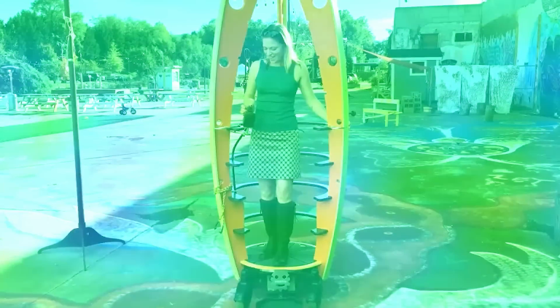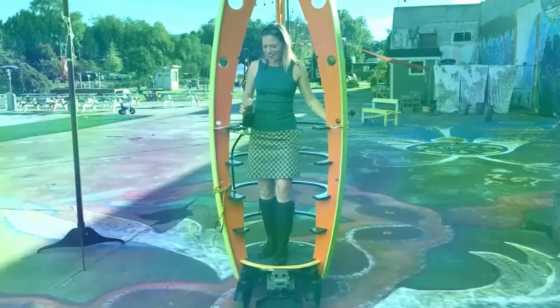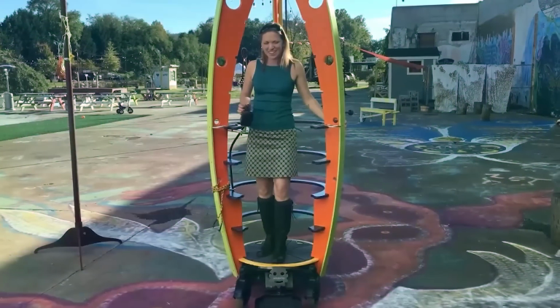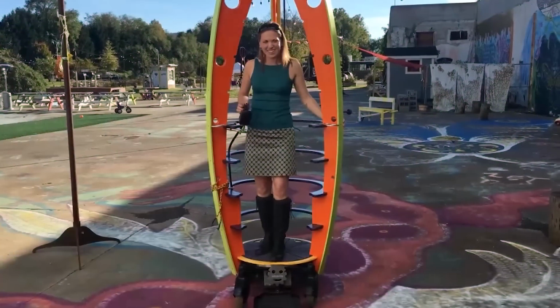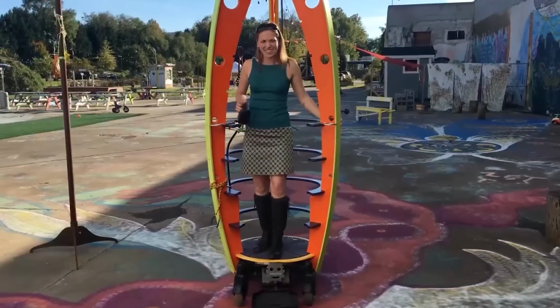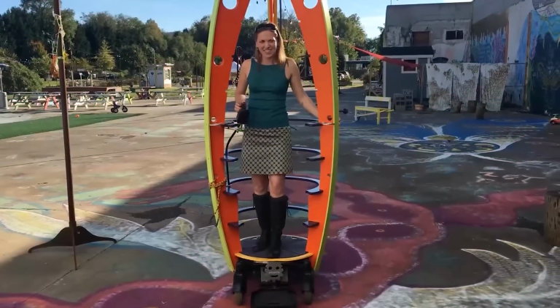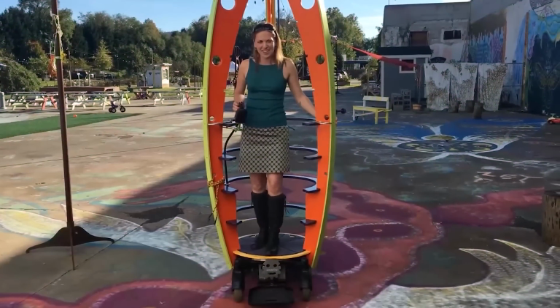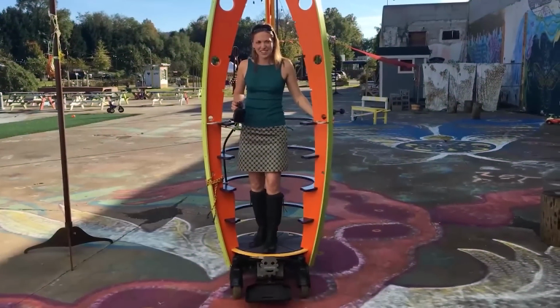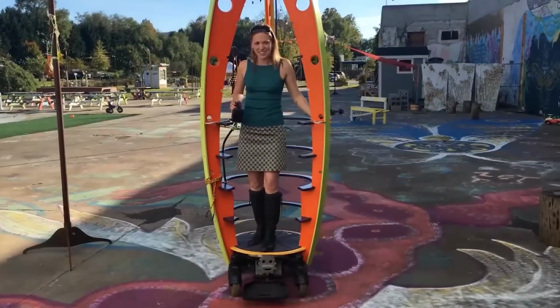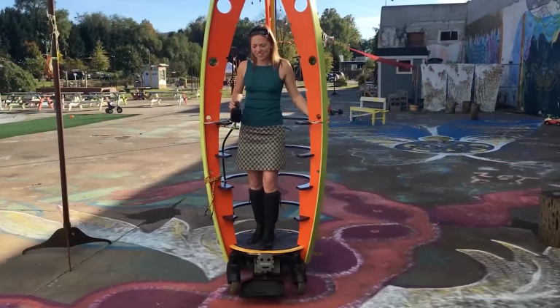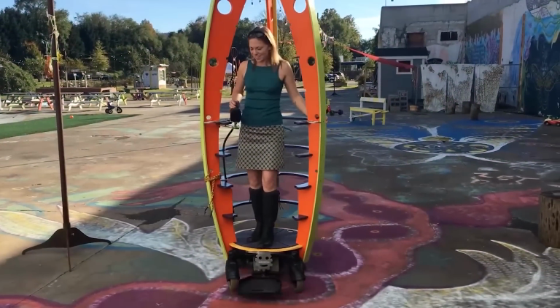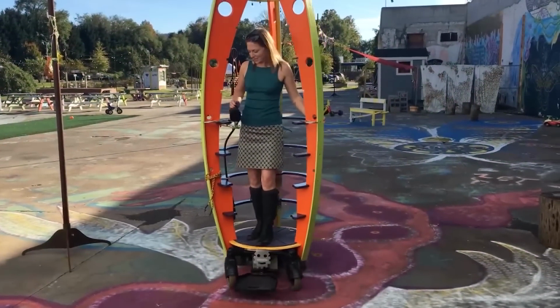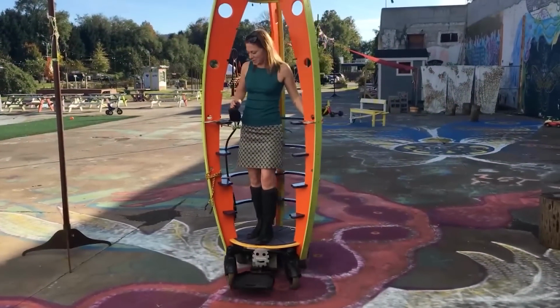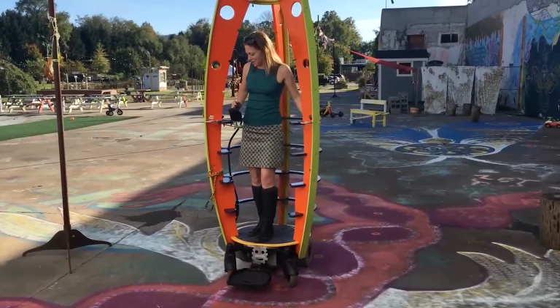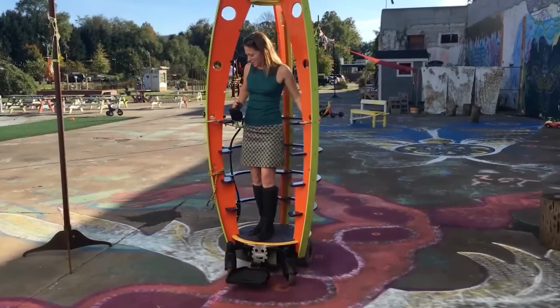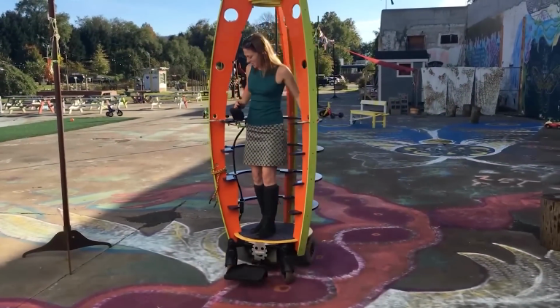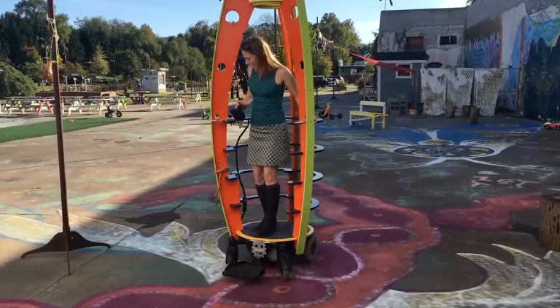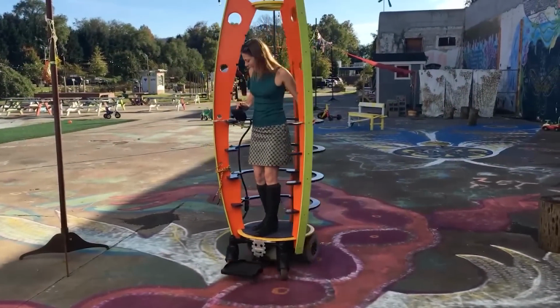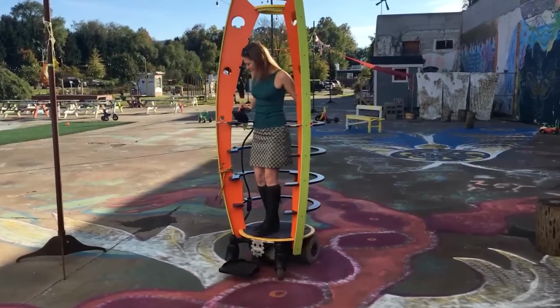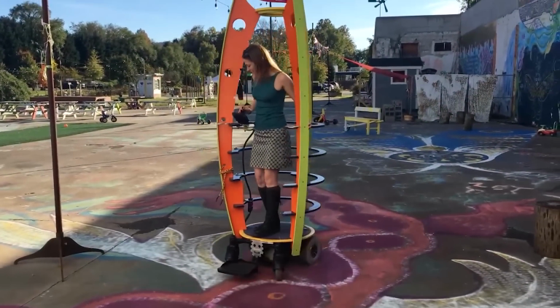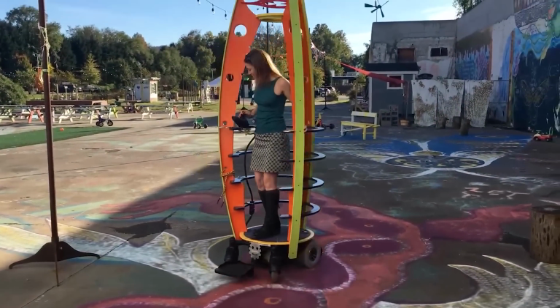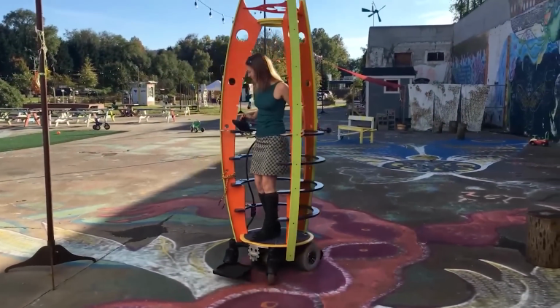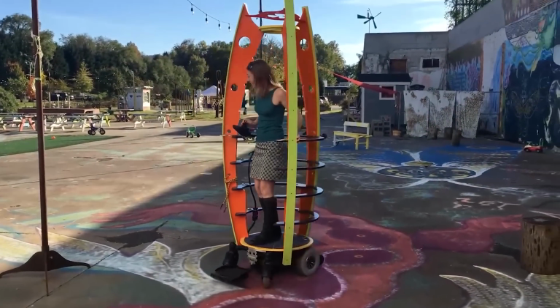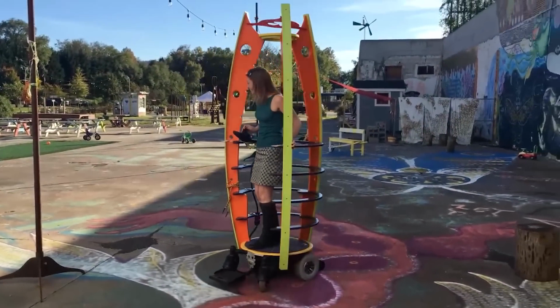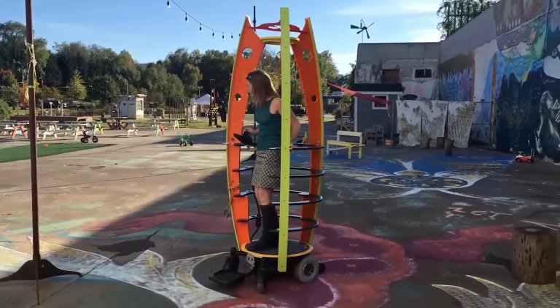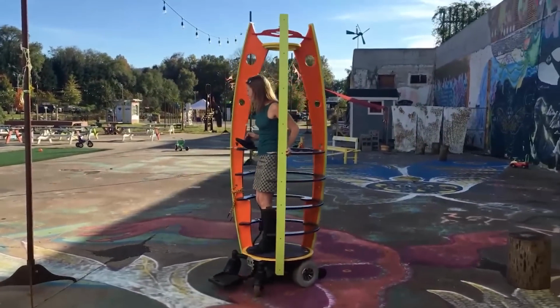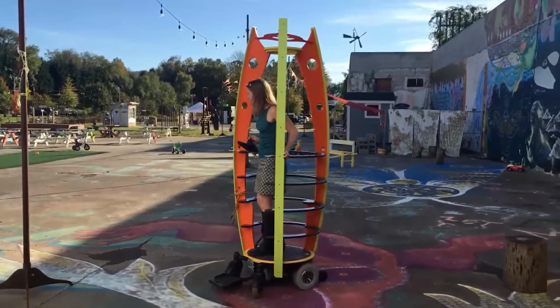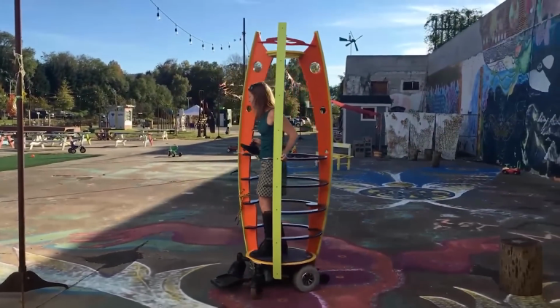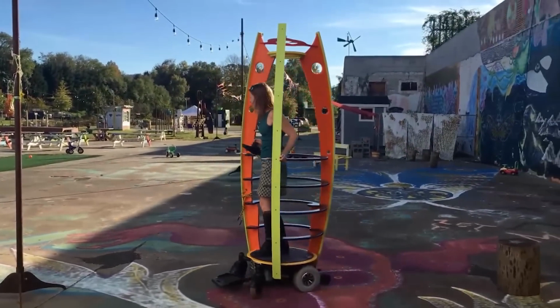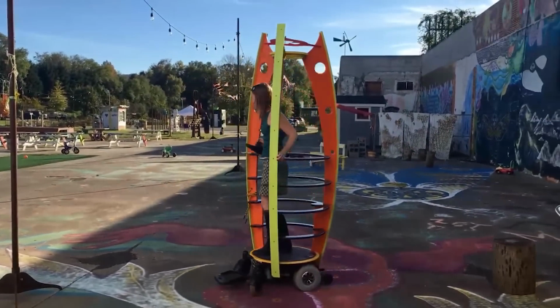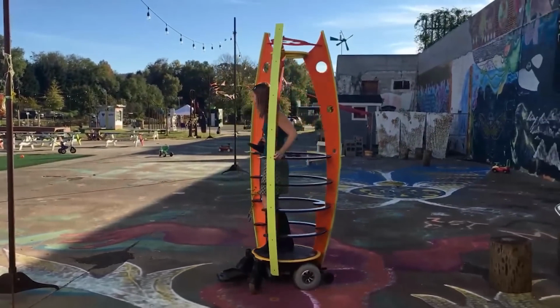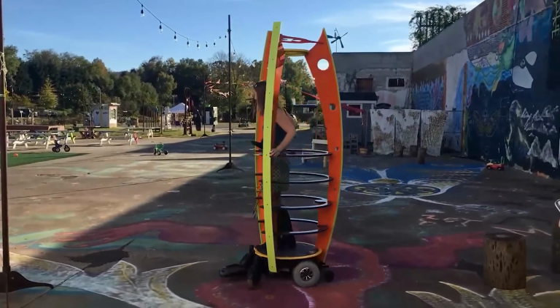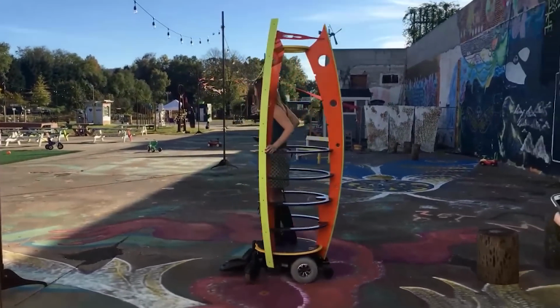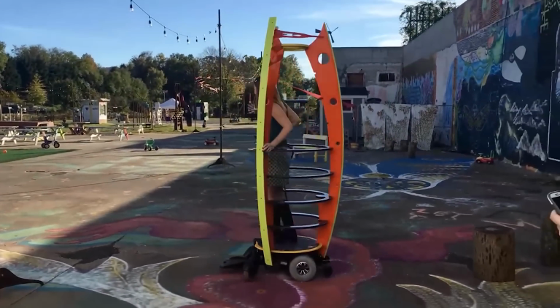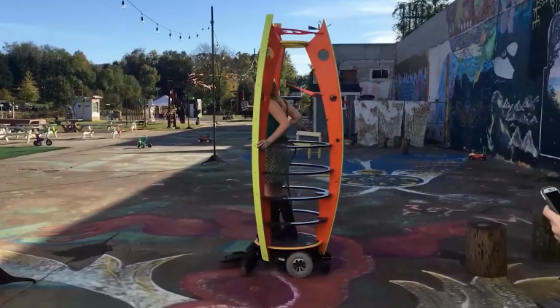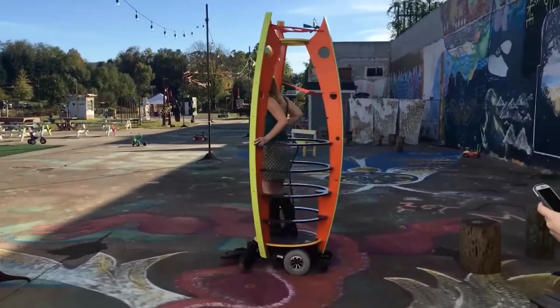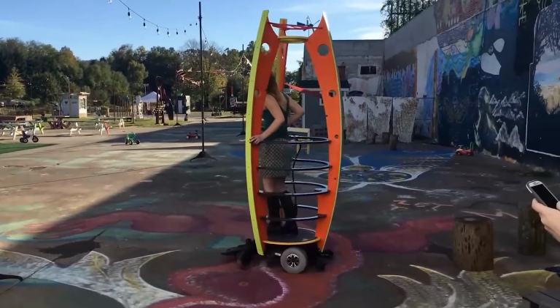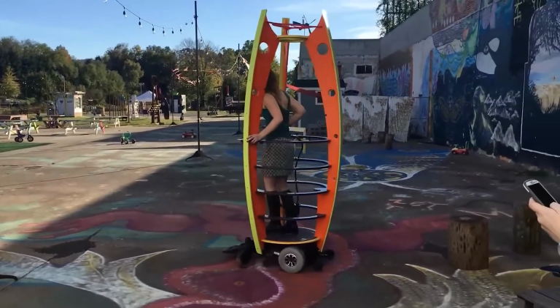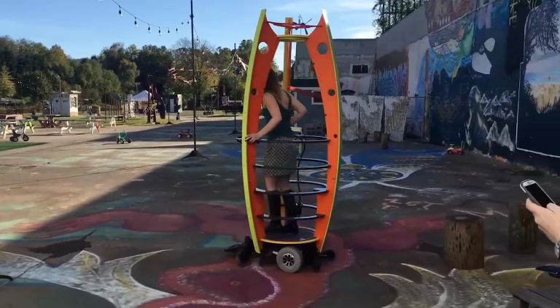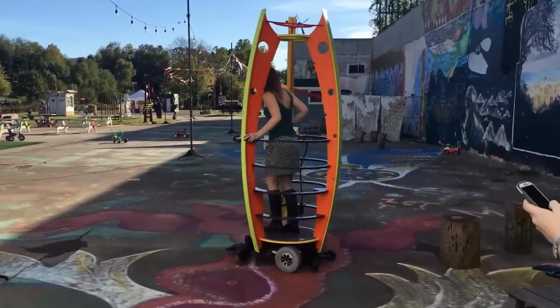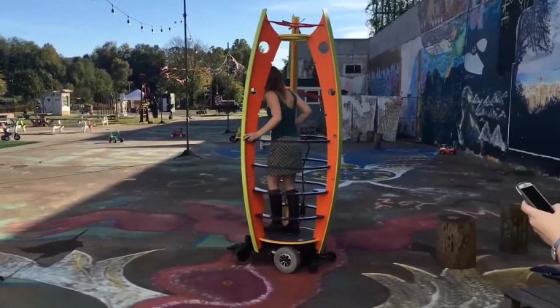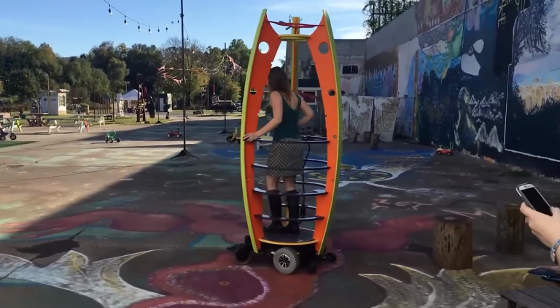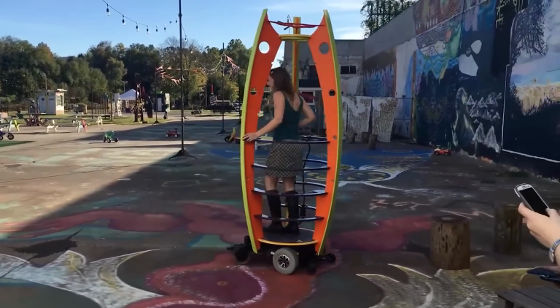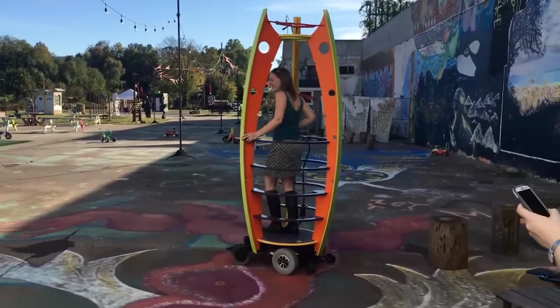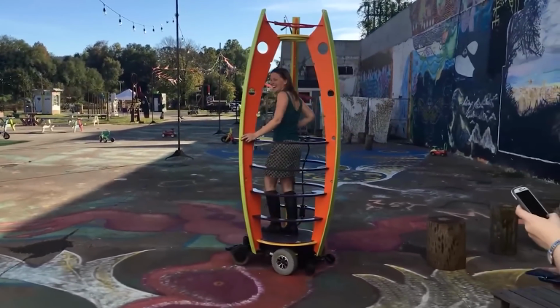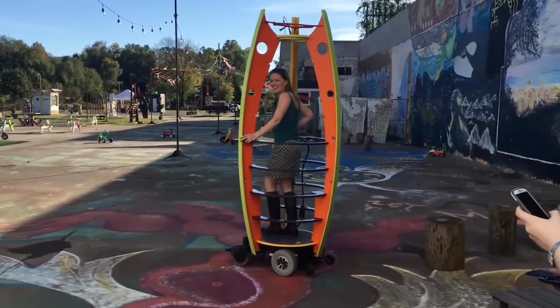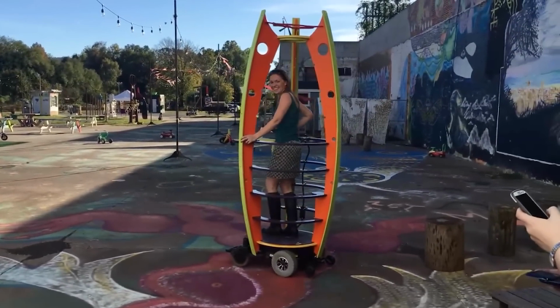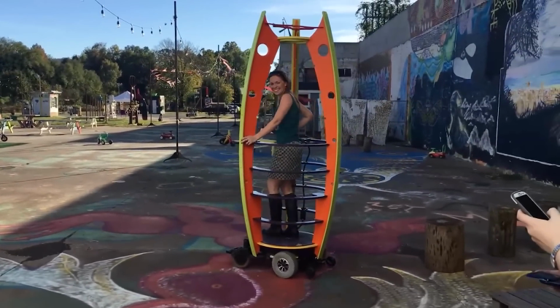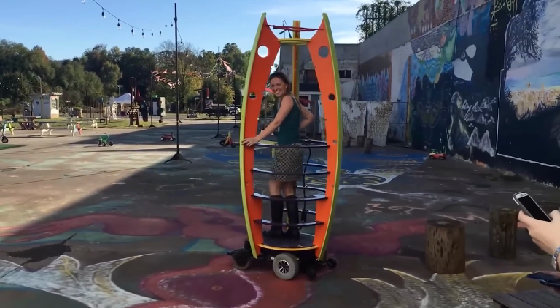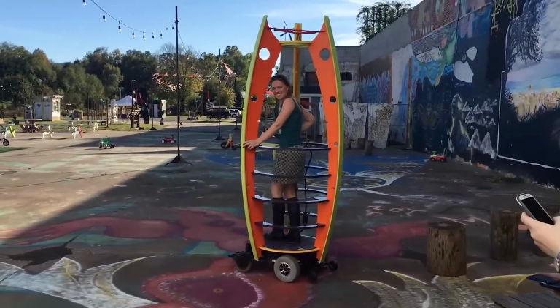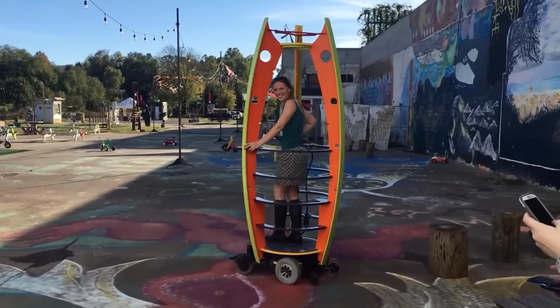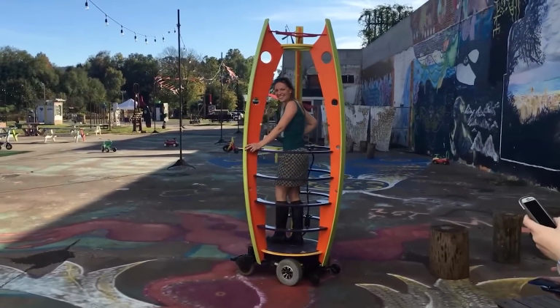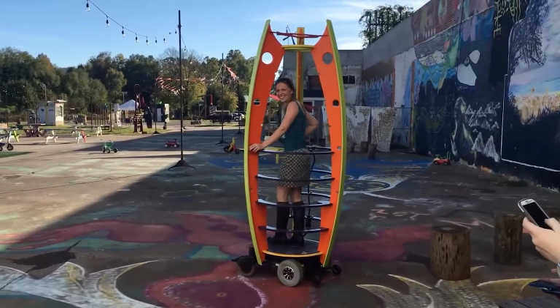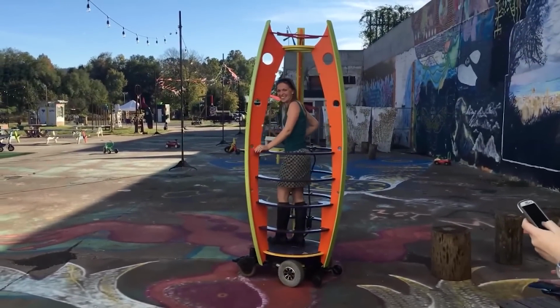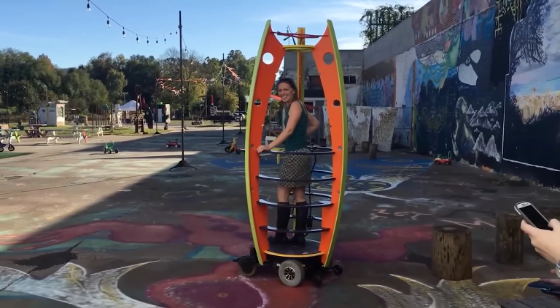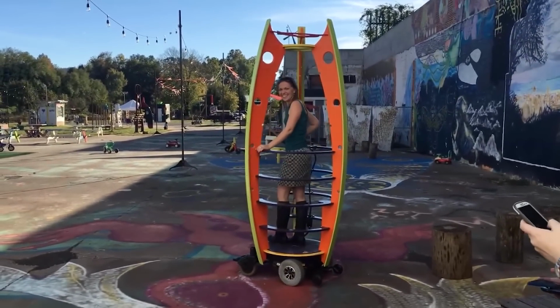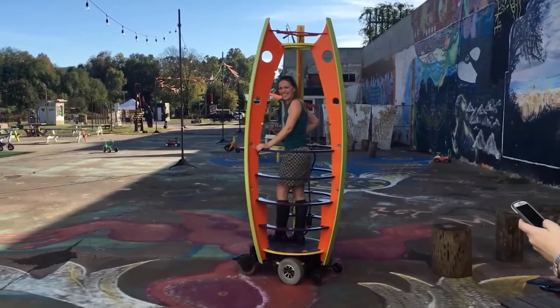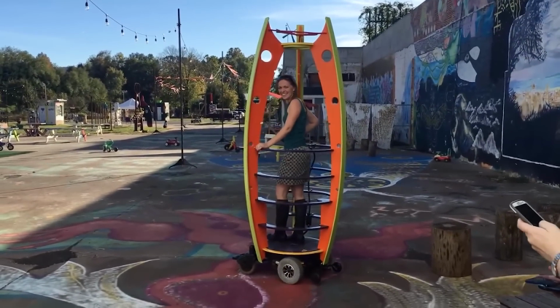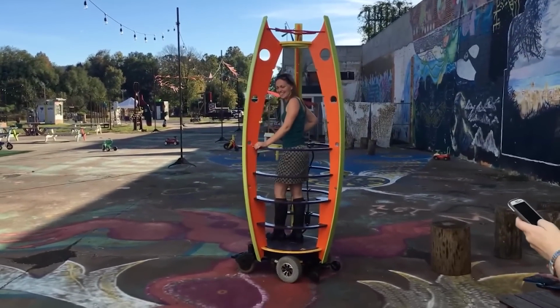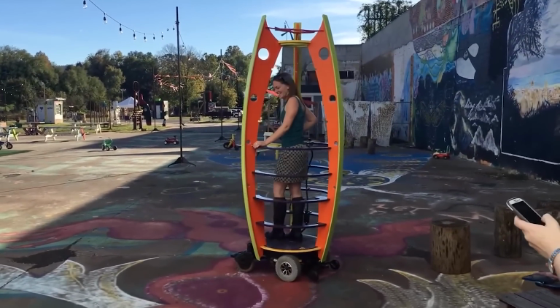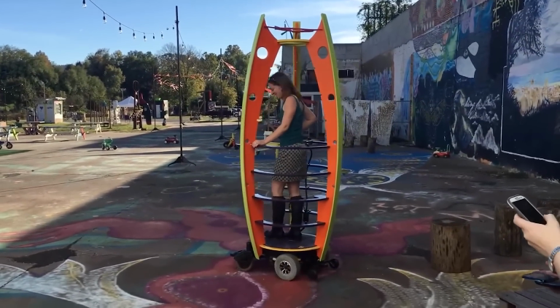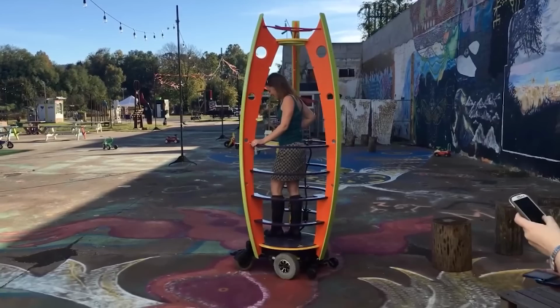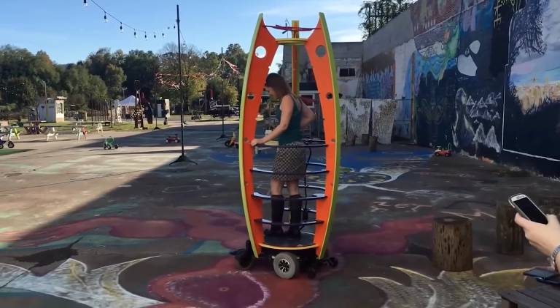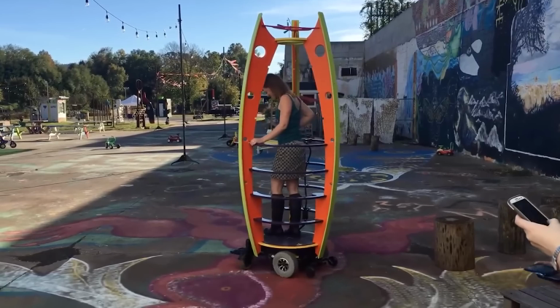This upright vehicle looks crazy, but it won't take up much space in your garage and it makes it much easier to avoid traffic jams.